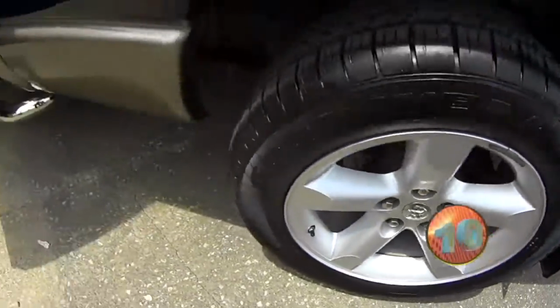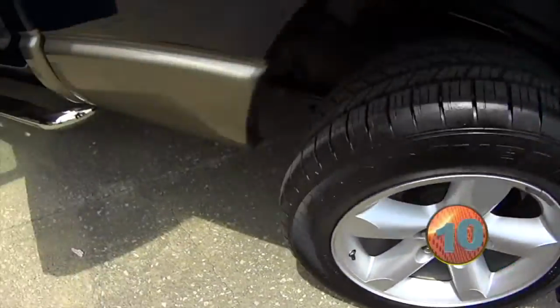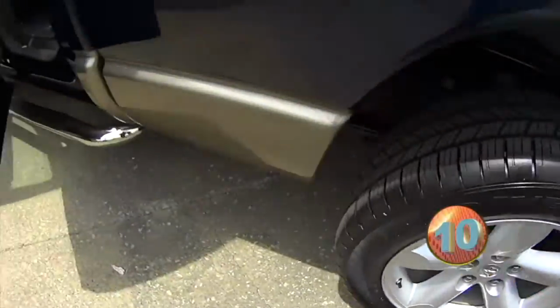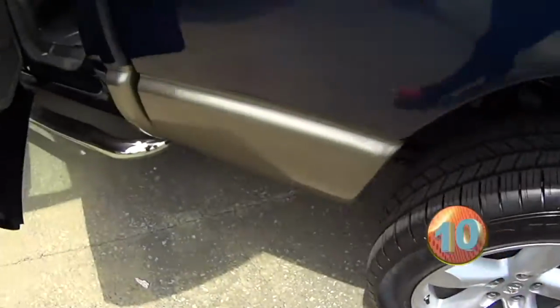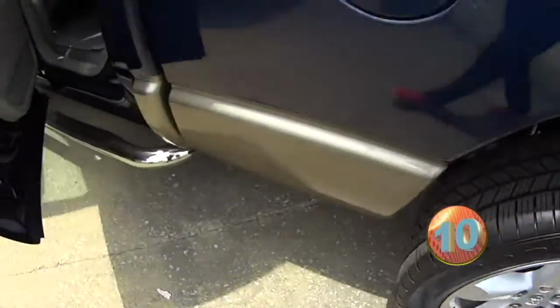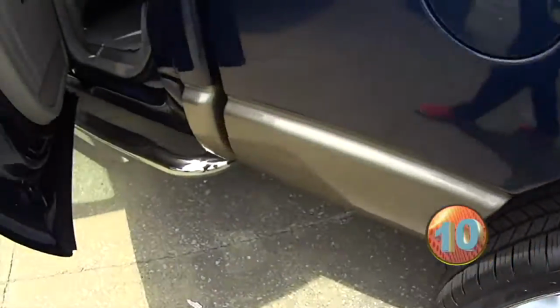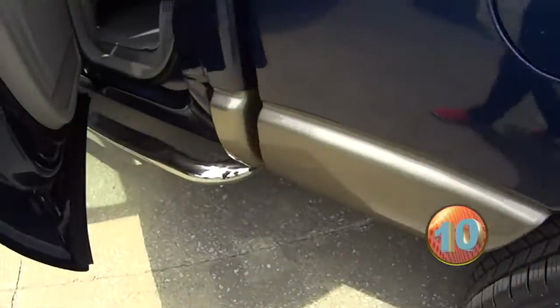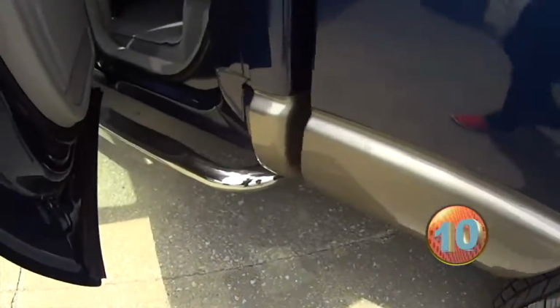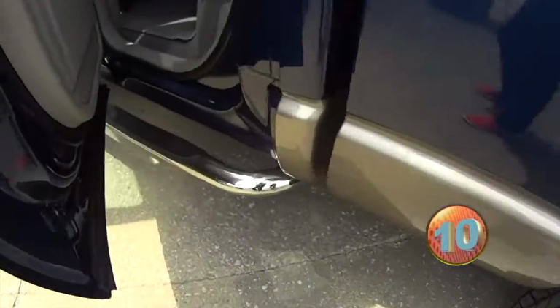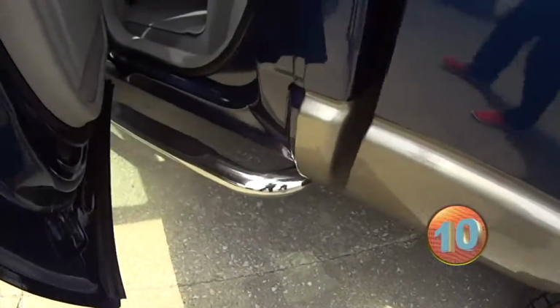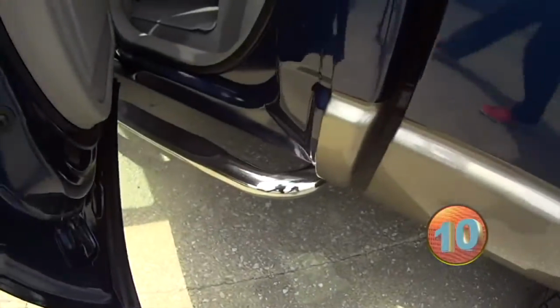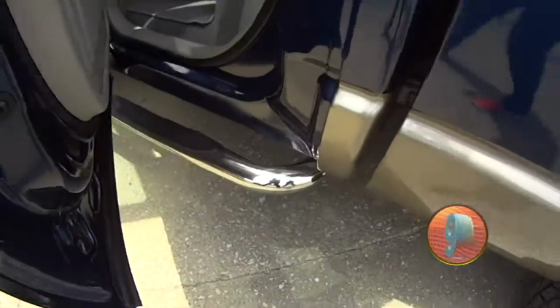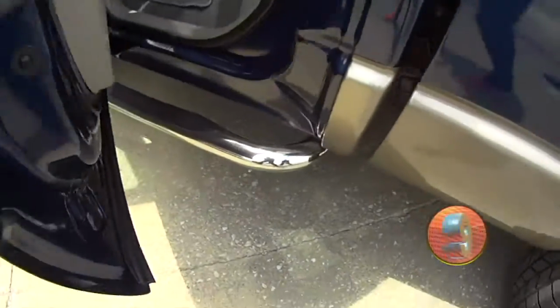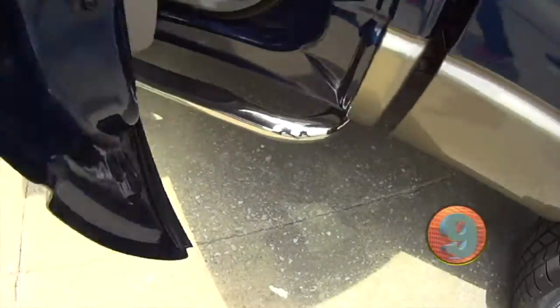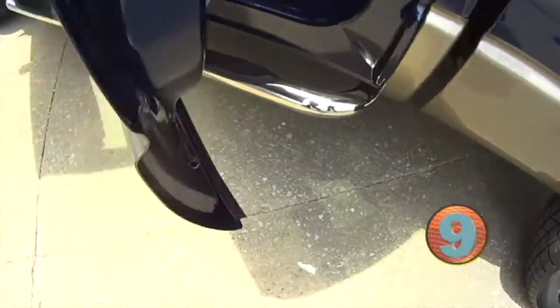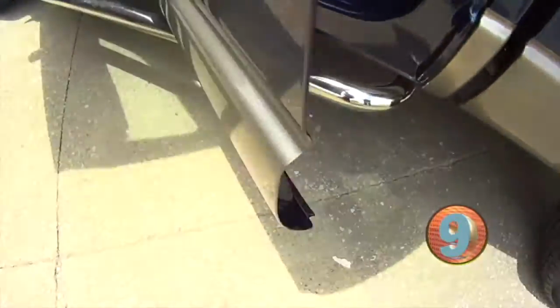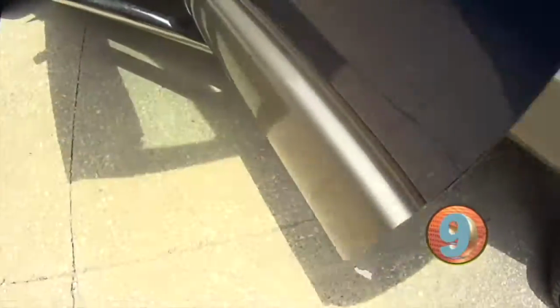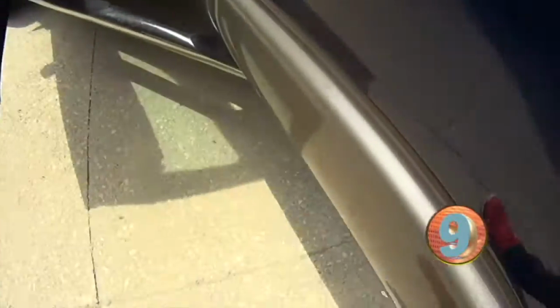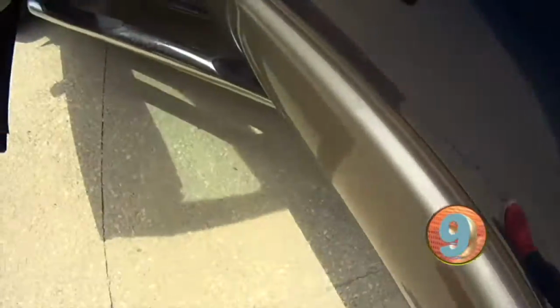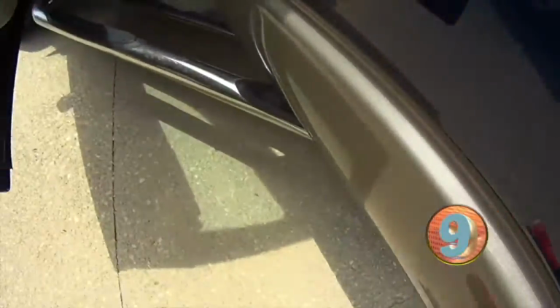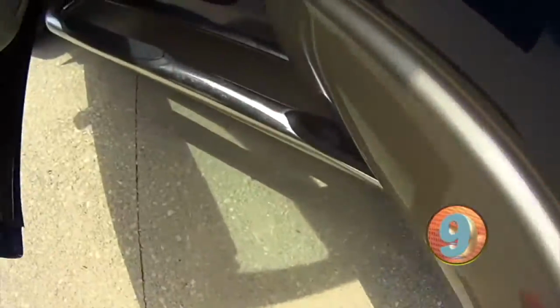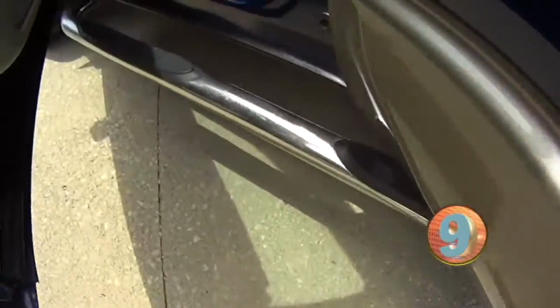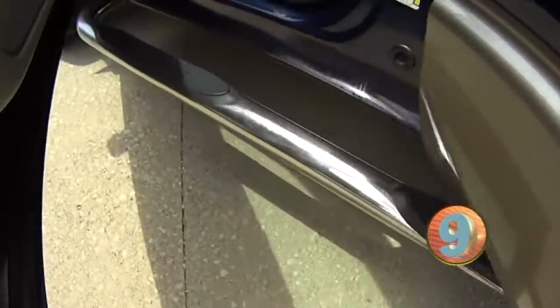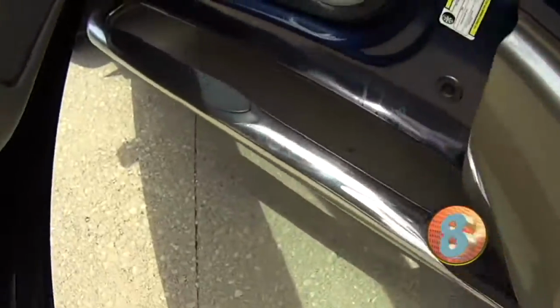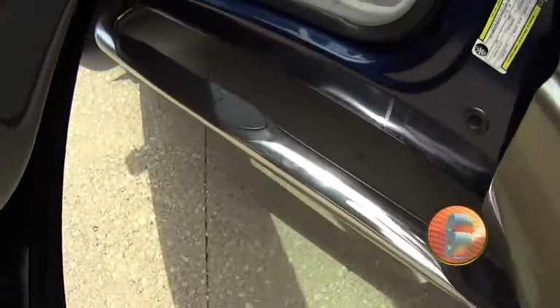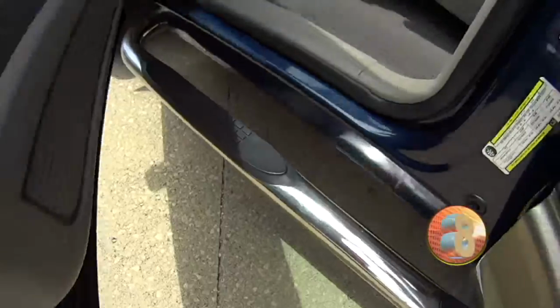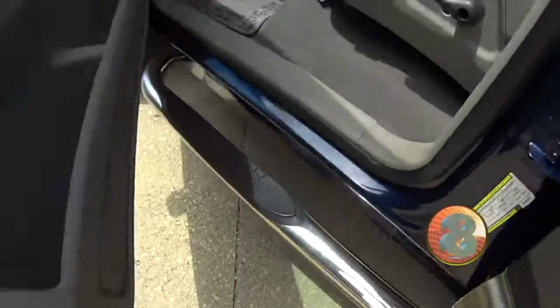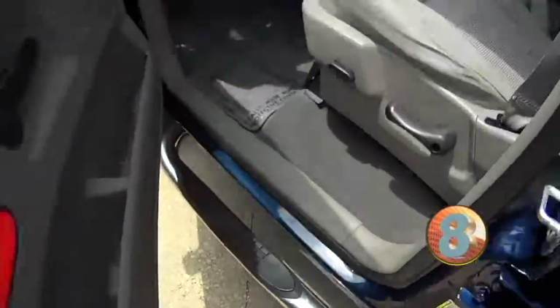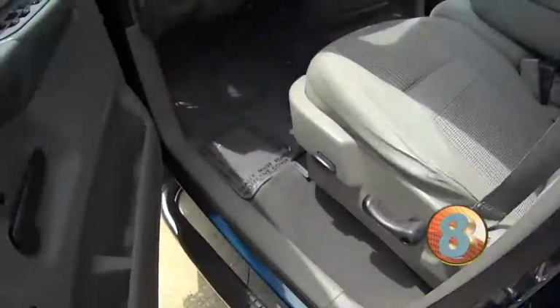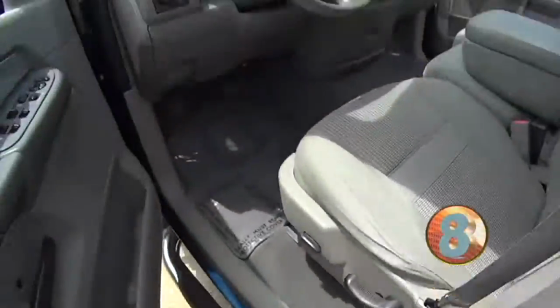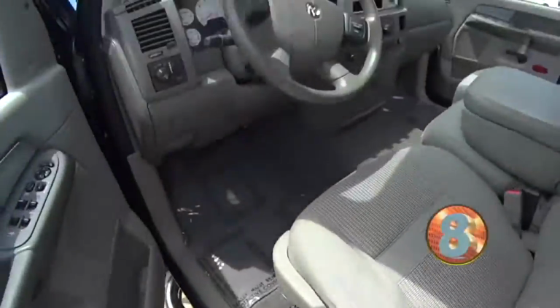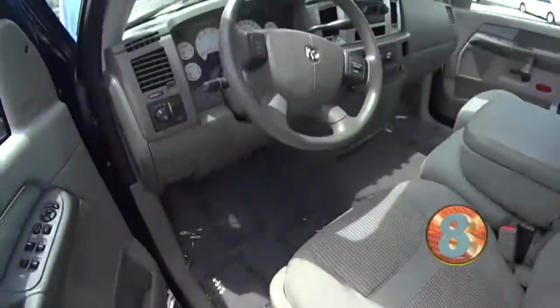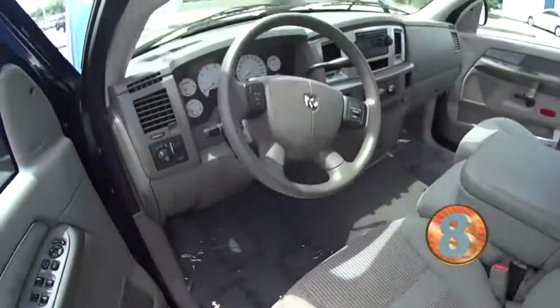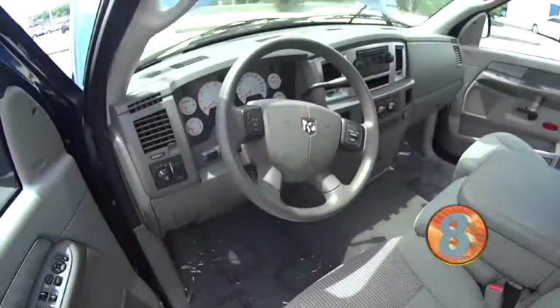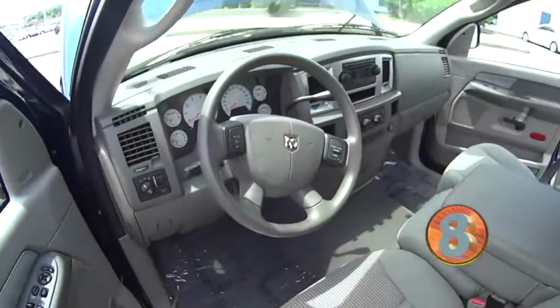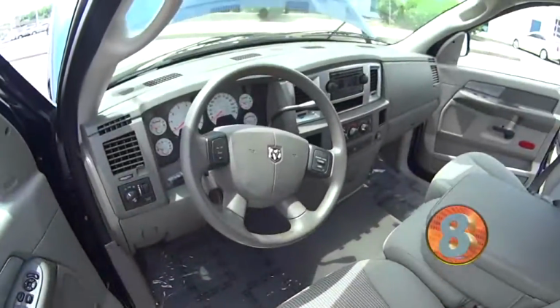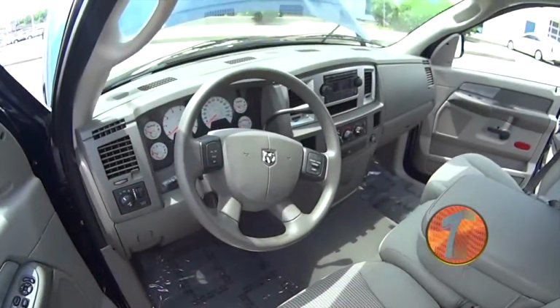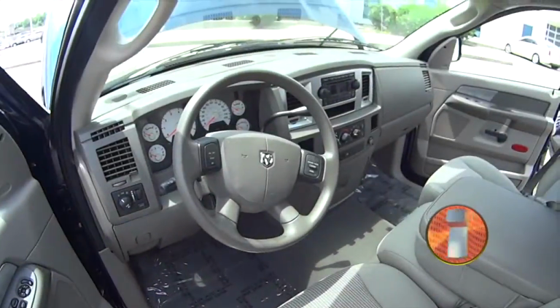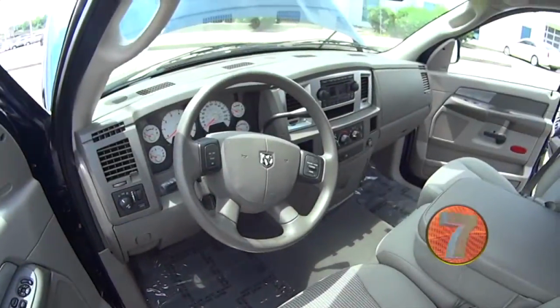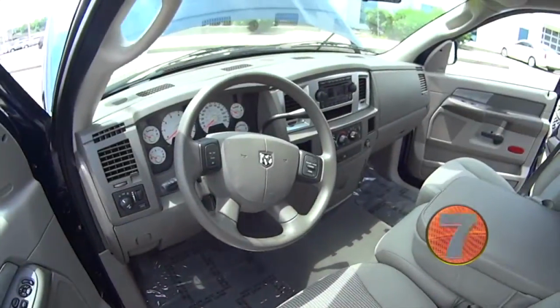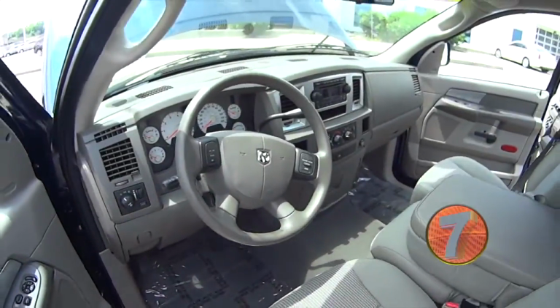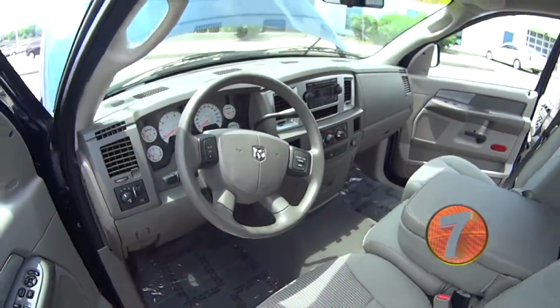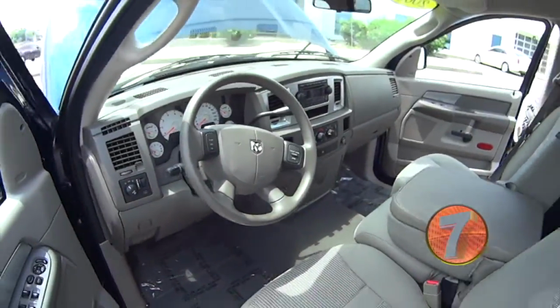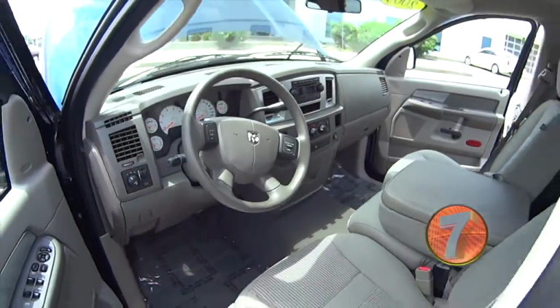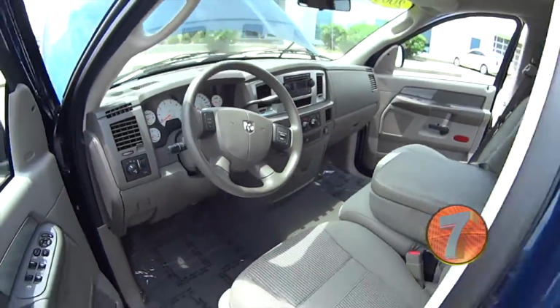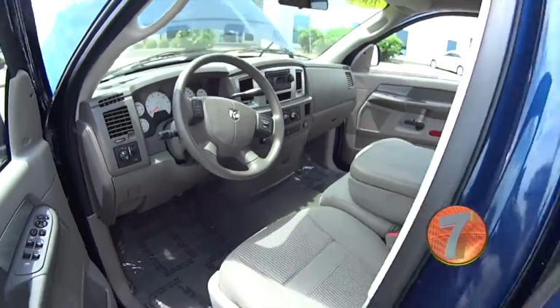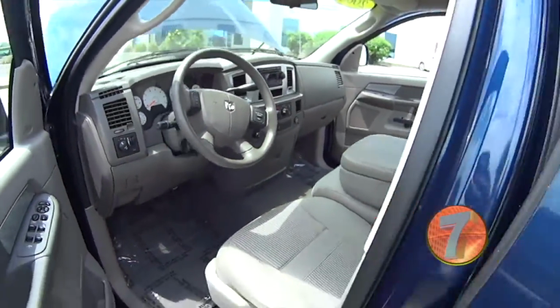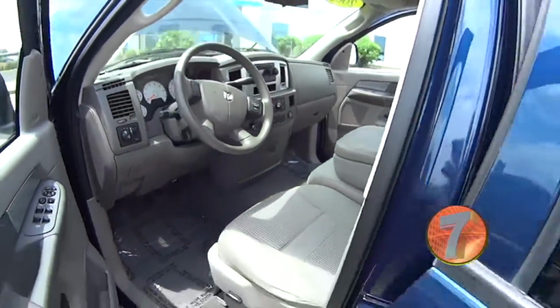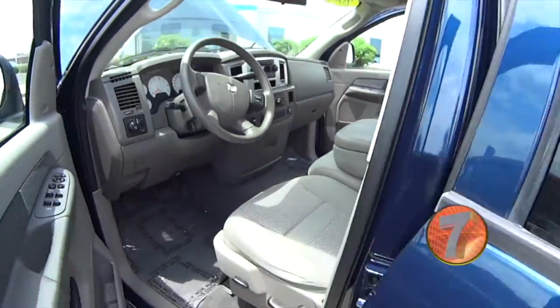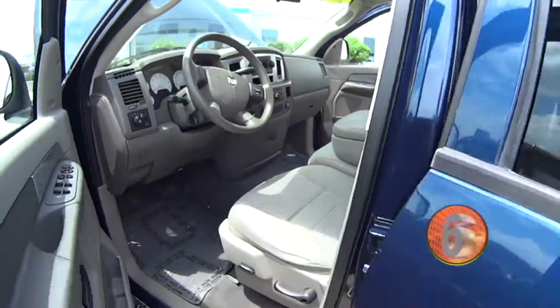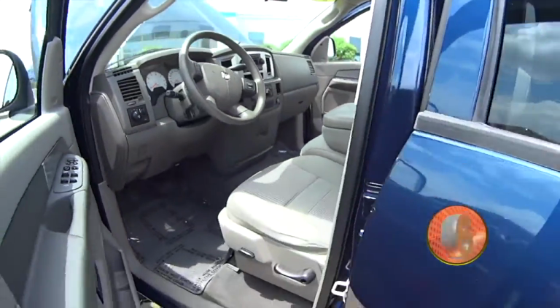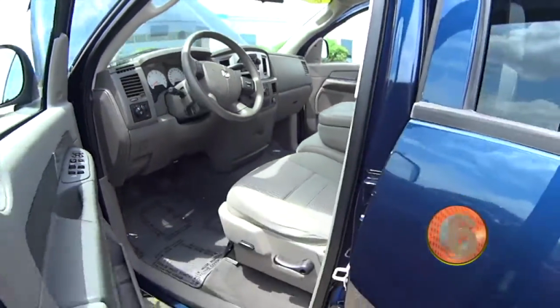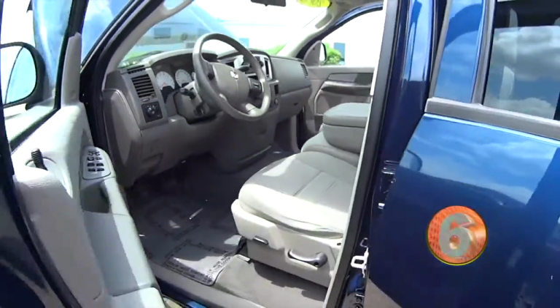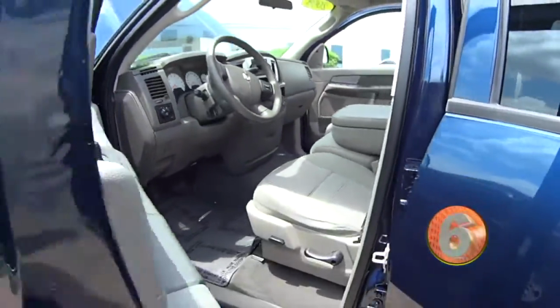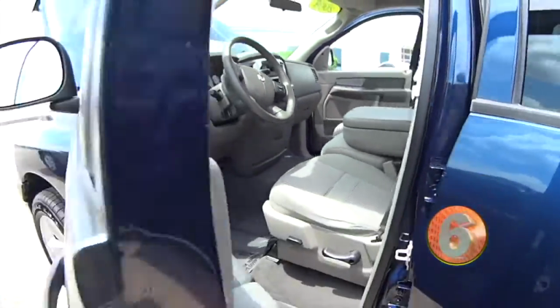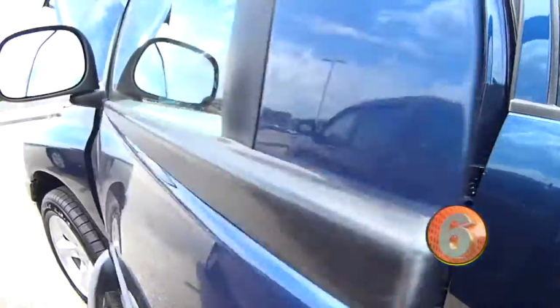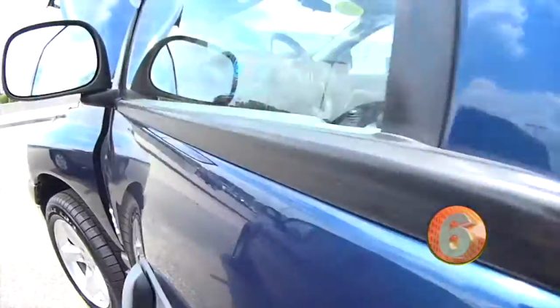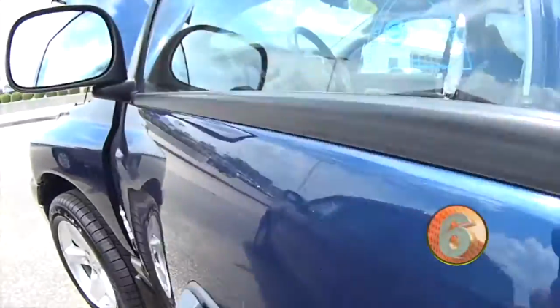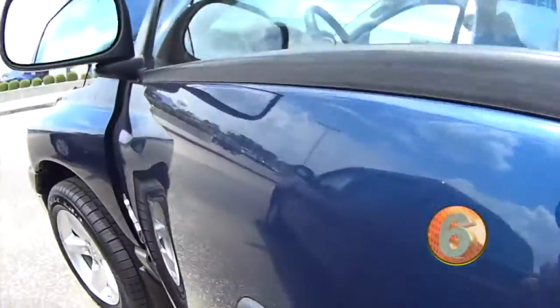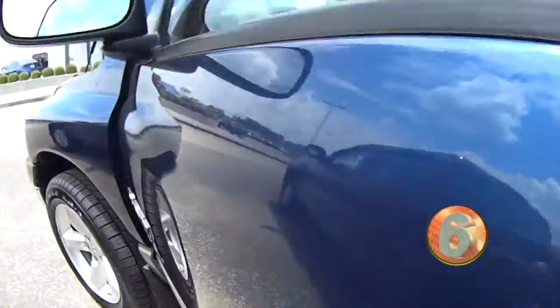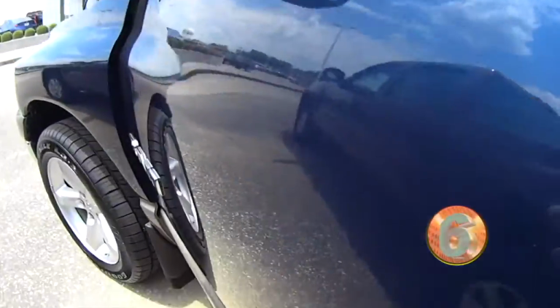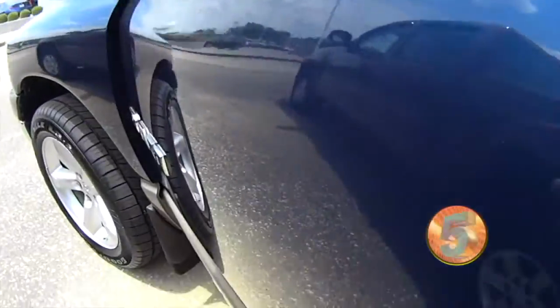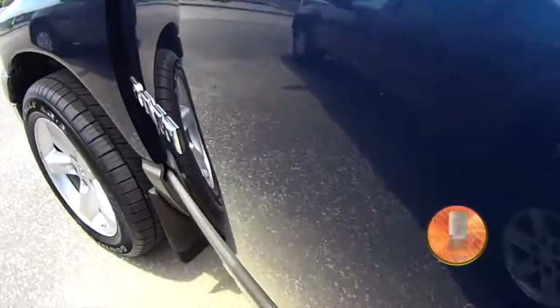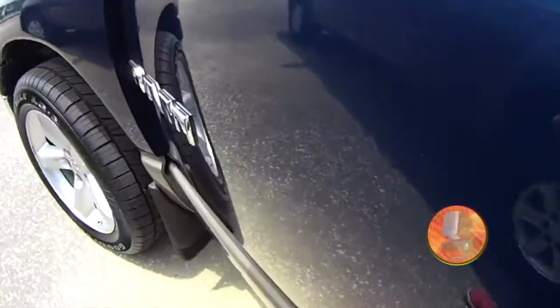Beautiful wheels. You've got your Nerf bars and running boards on the side there. As you can see the inside of it, it's been very well-kept.